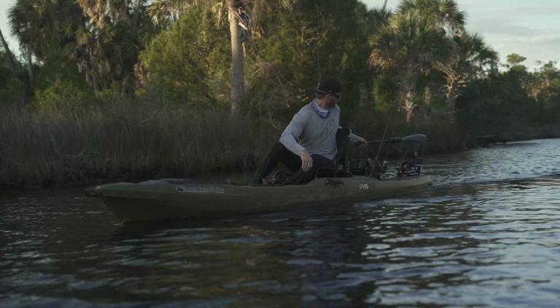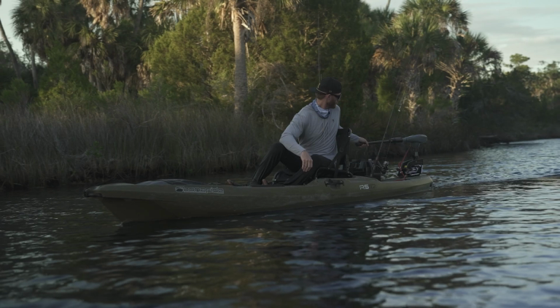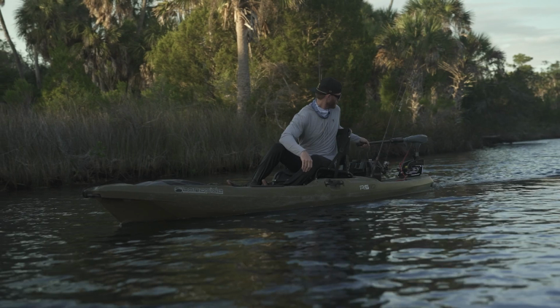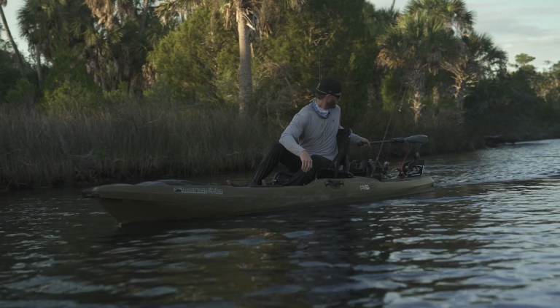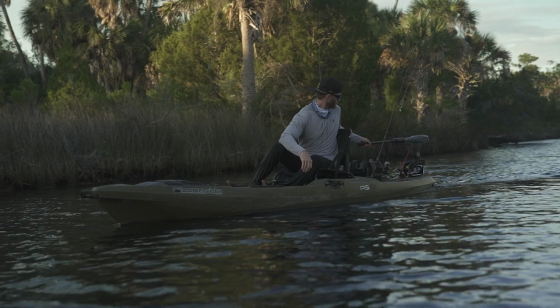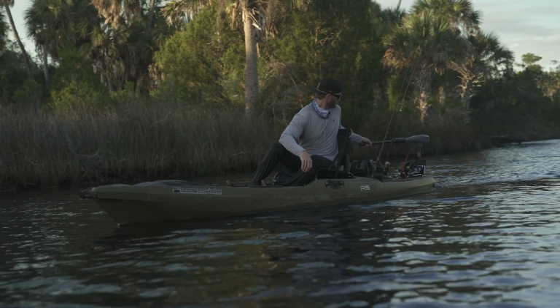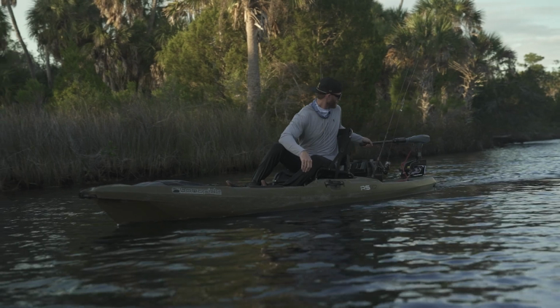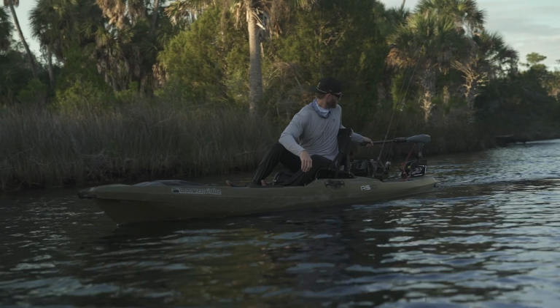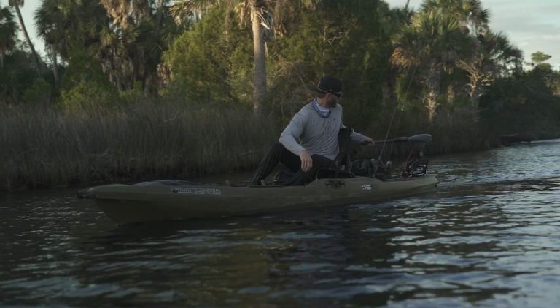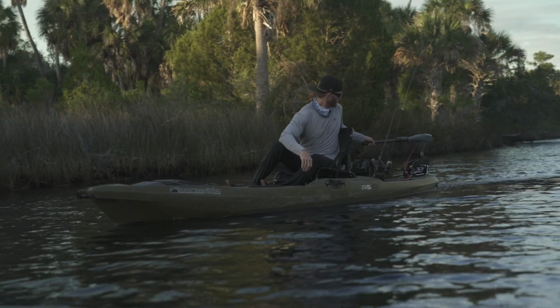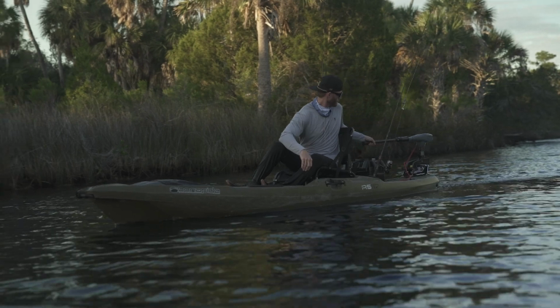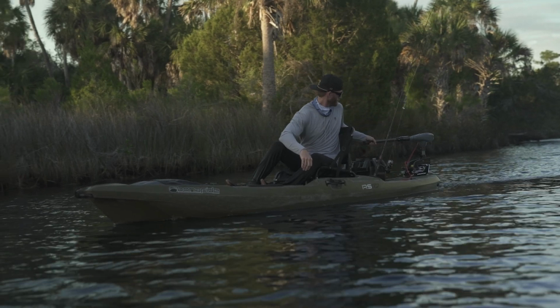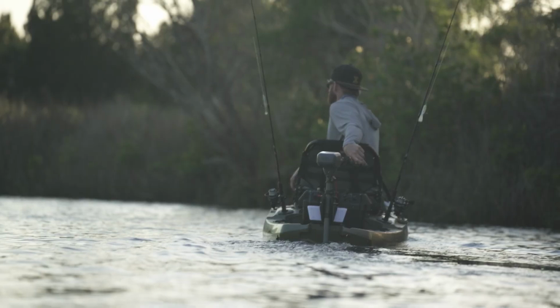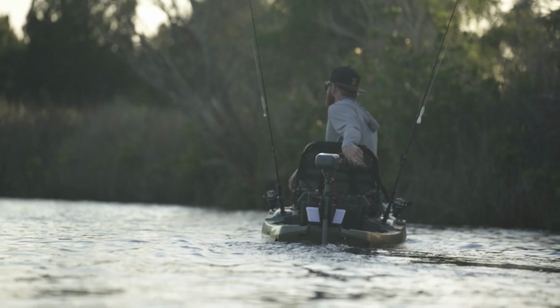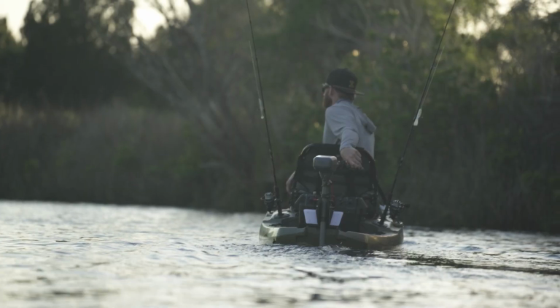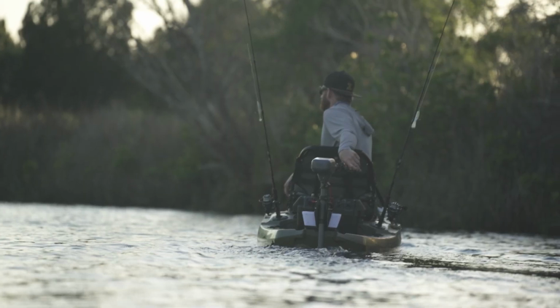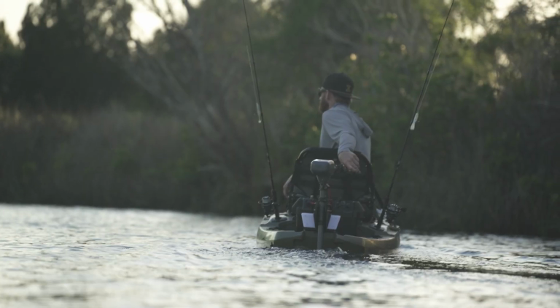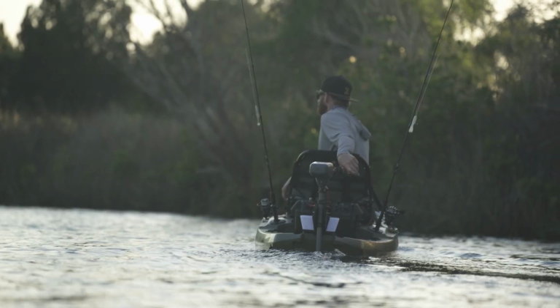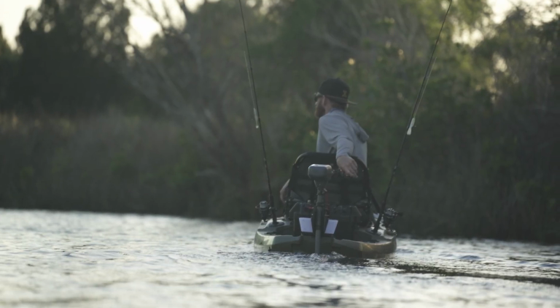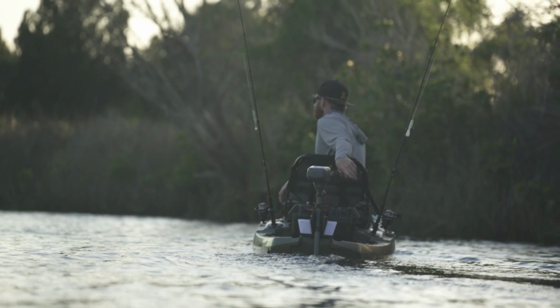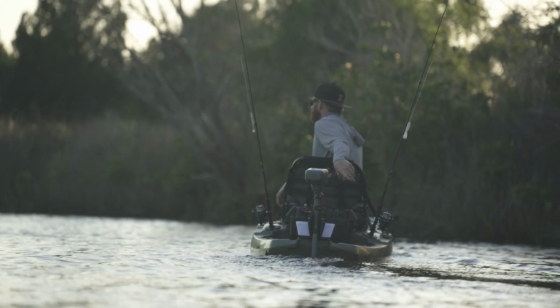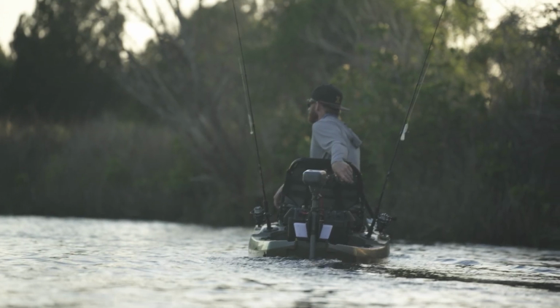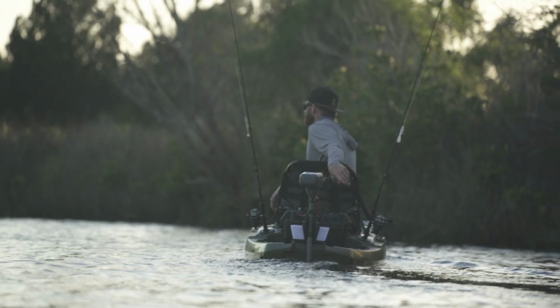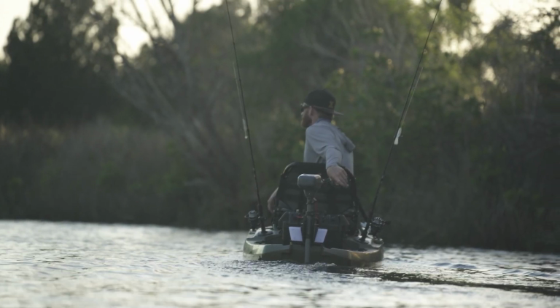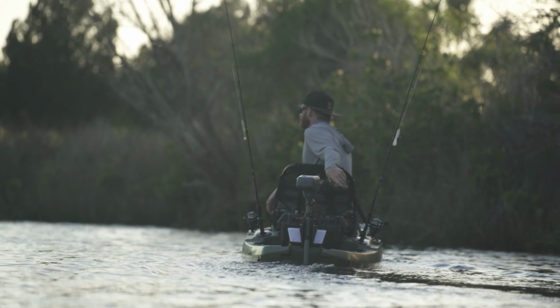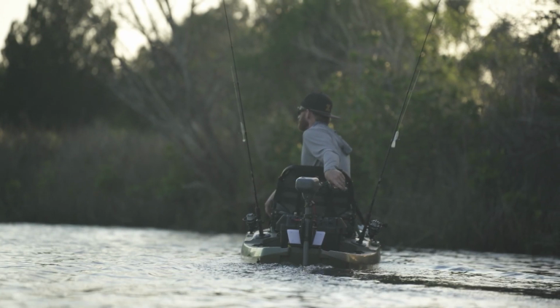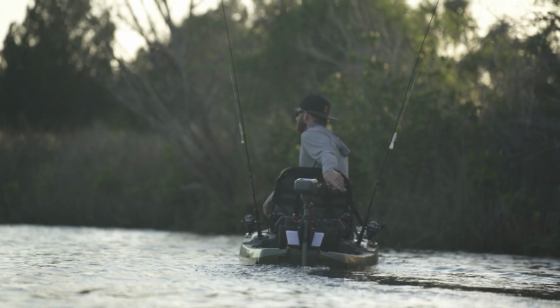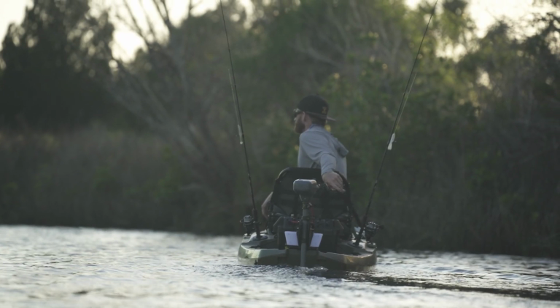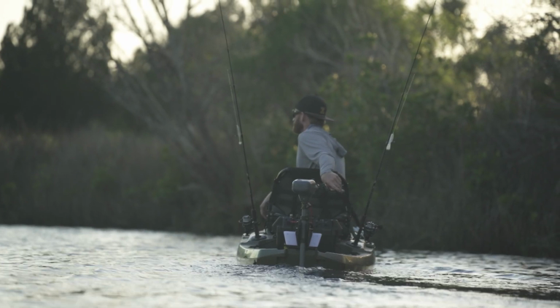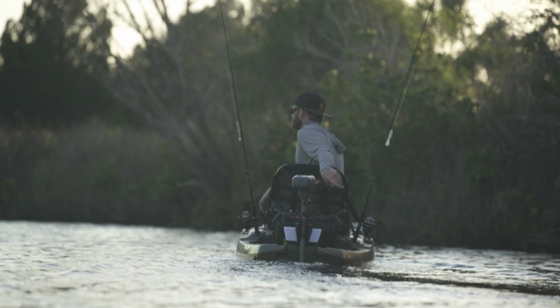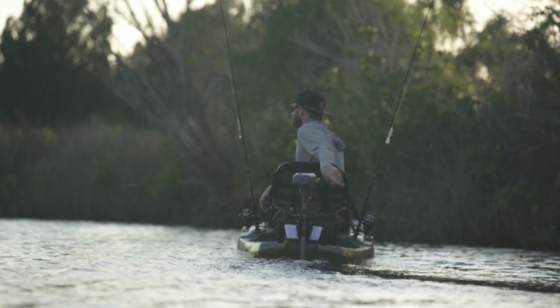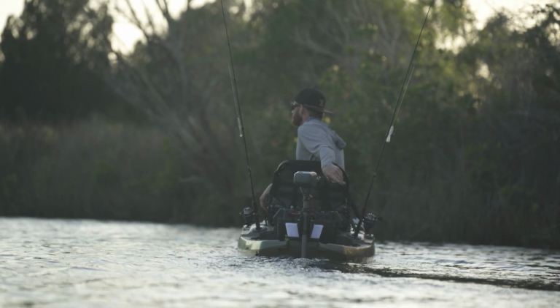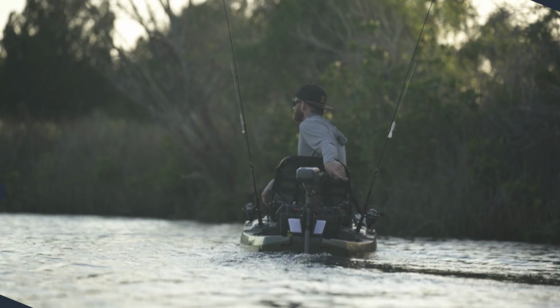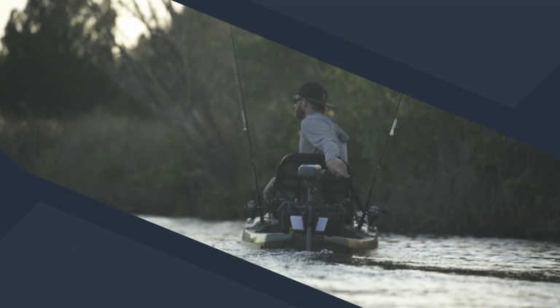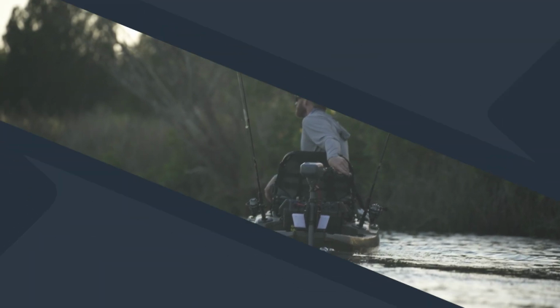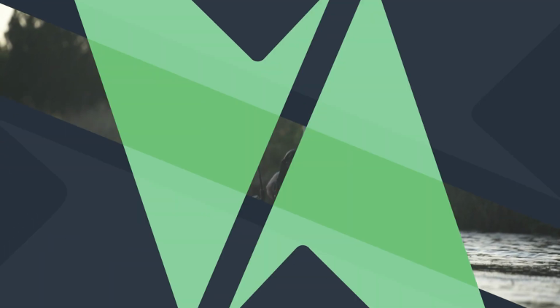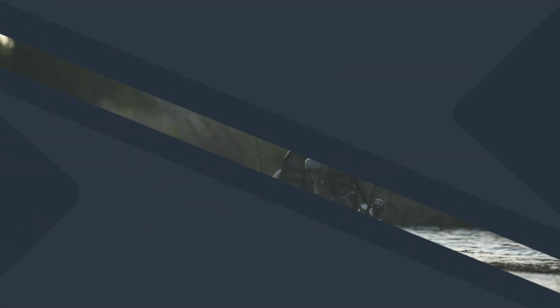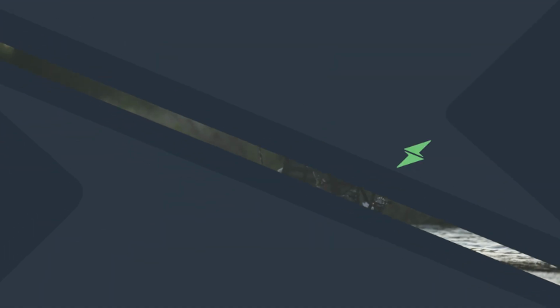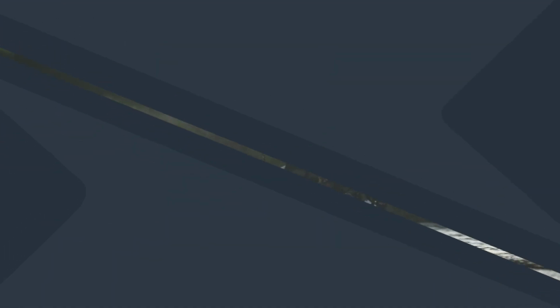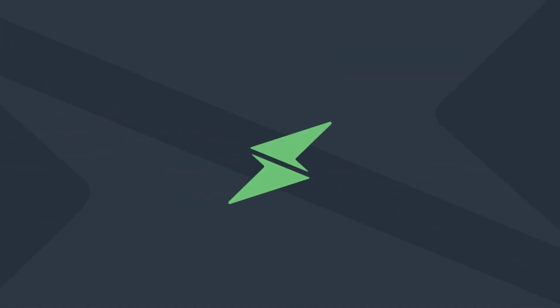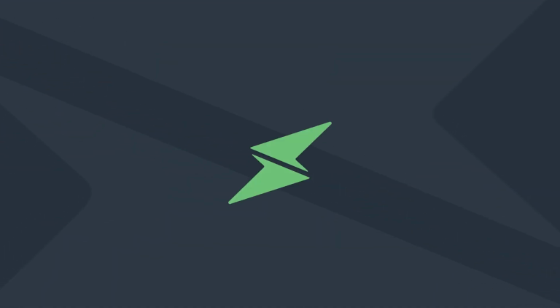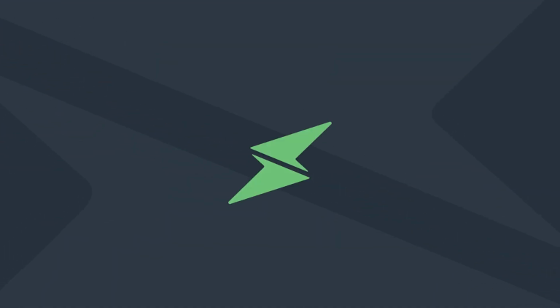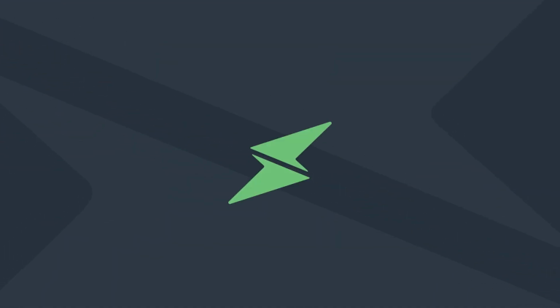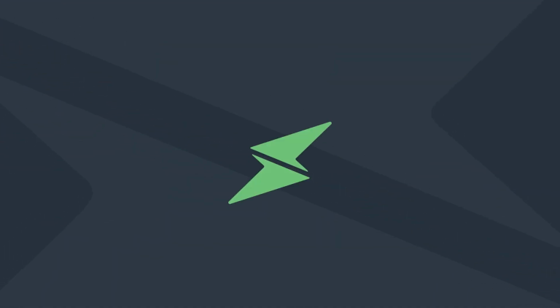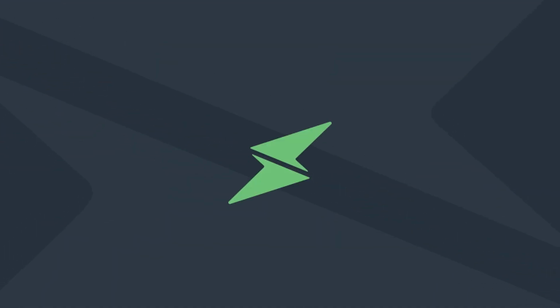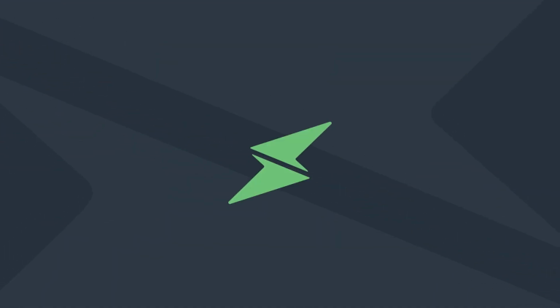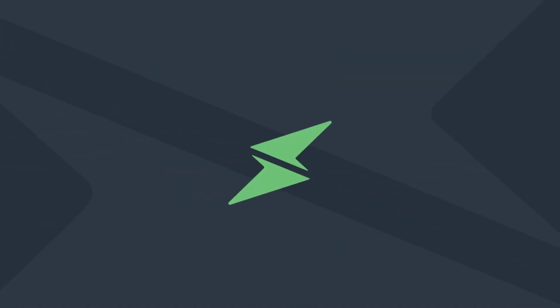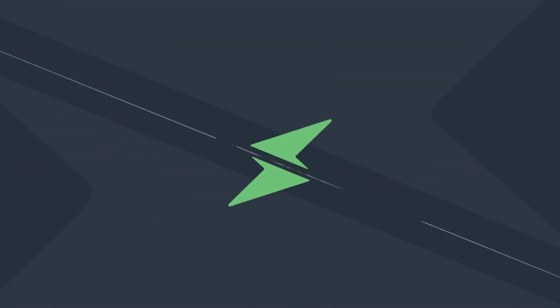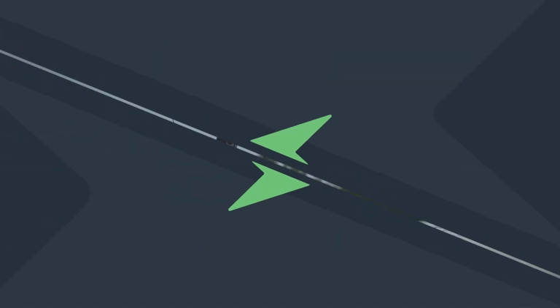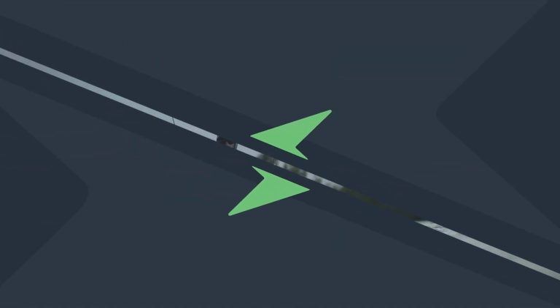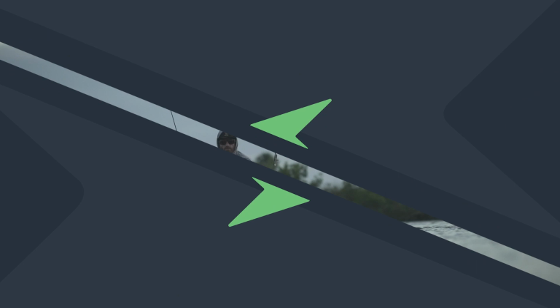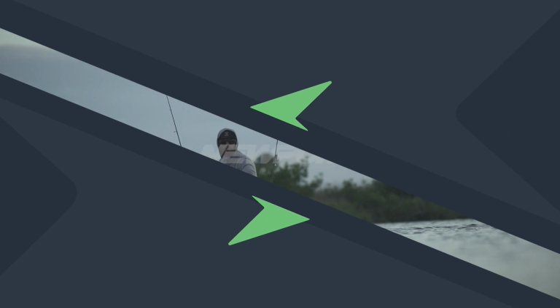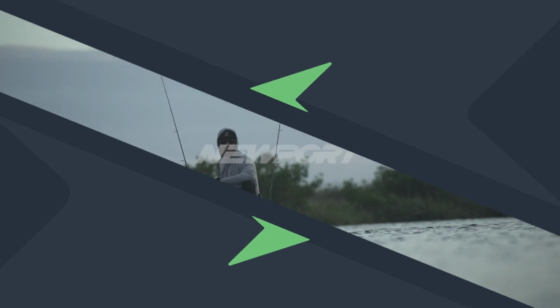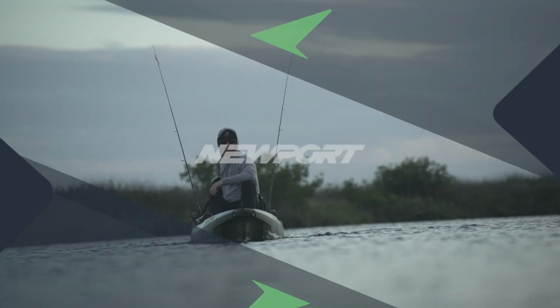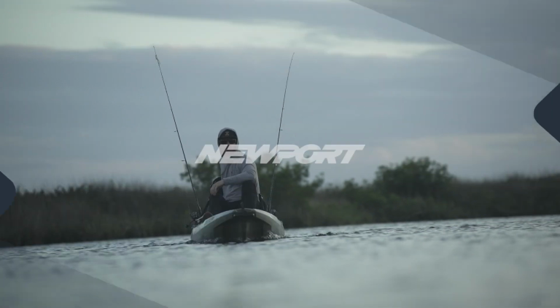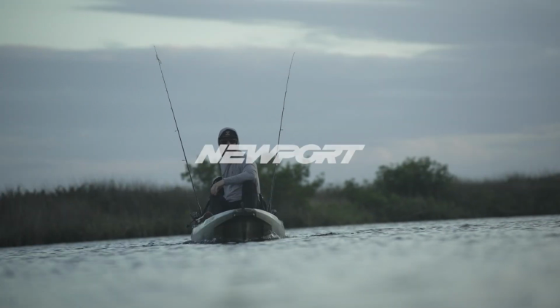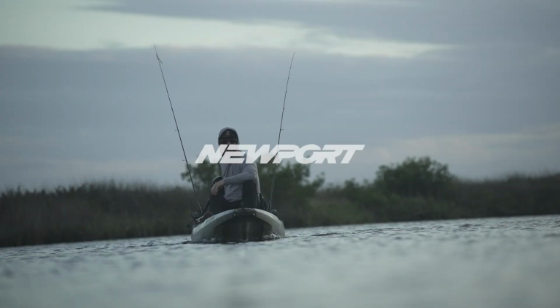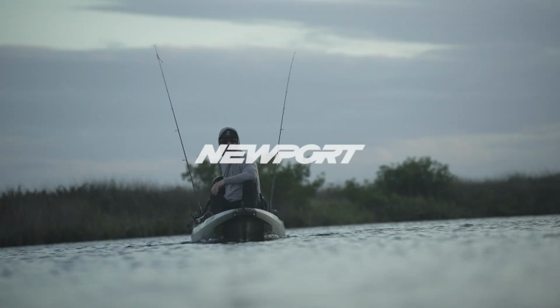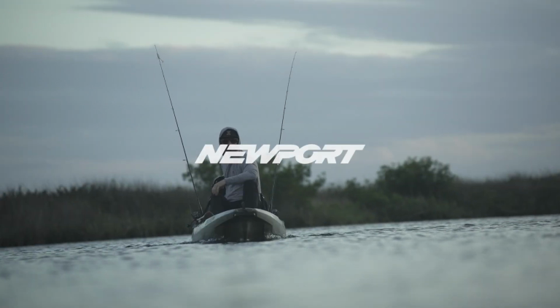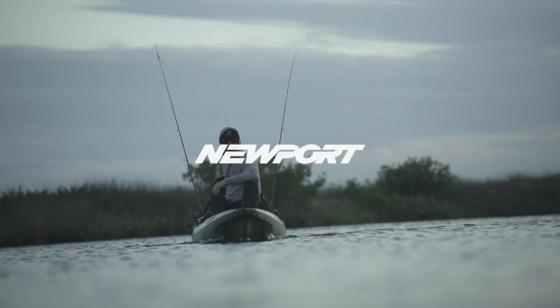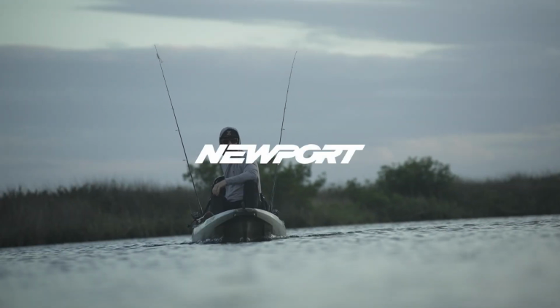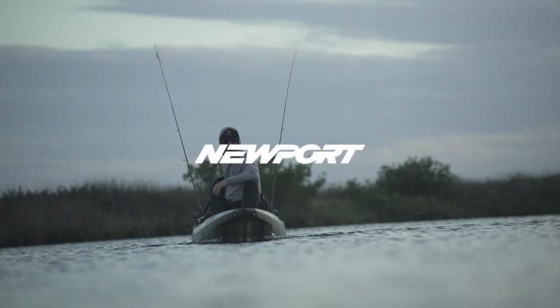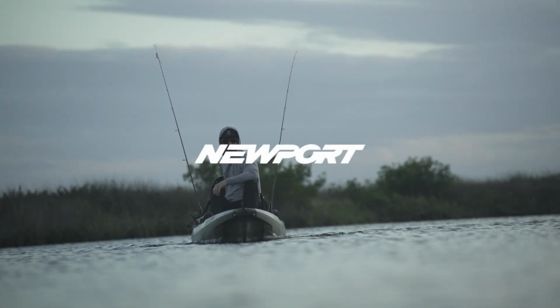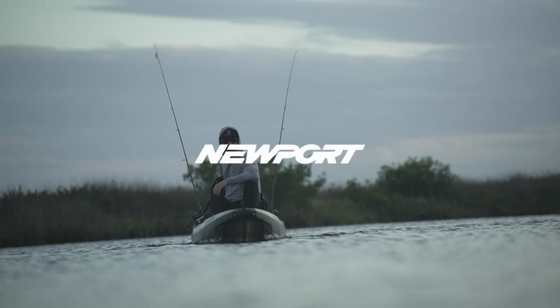Upgrade your kayak fishing experience with the kayak series trolling motor. Newport — the way forward is electric.